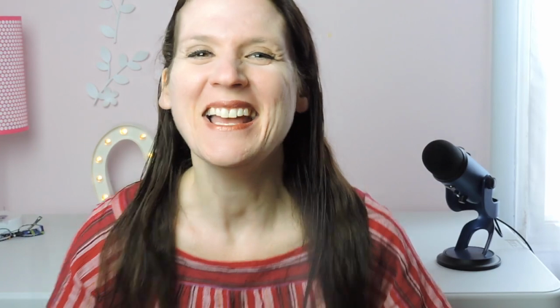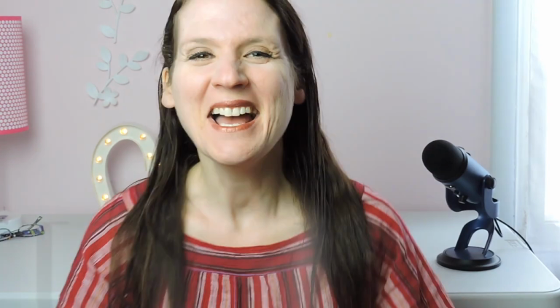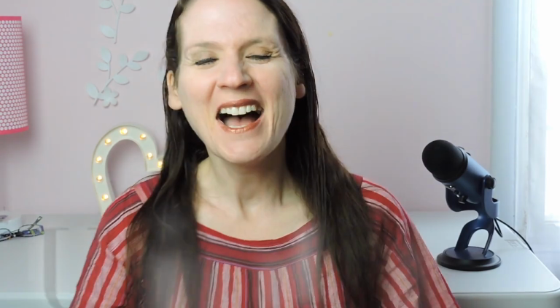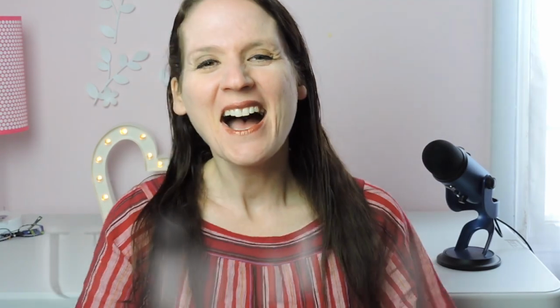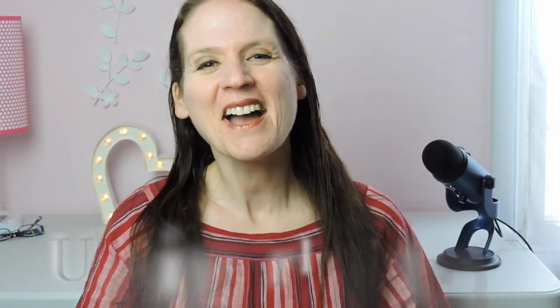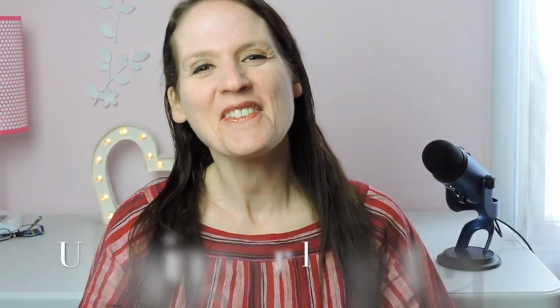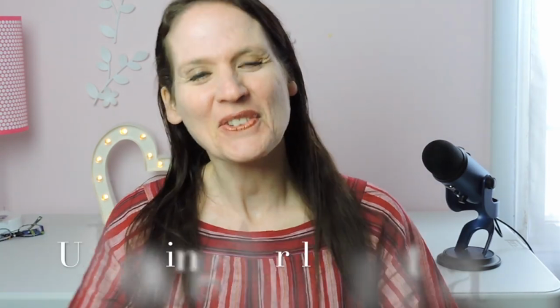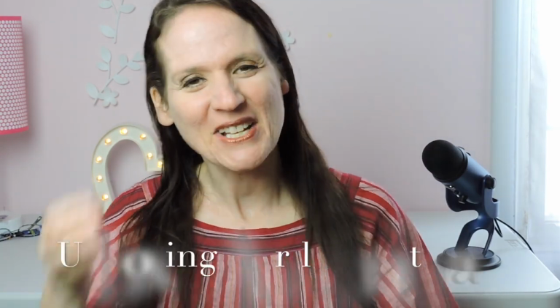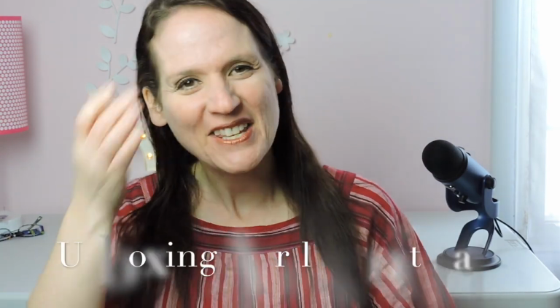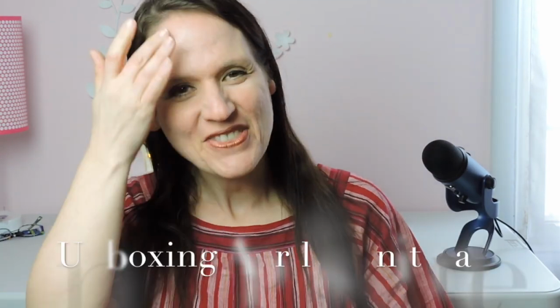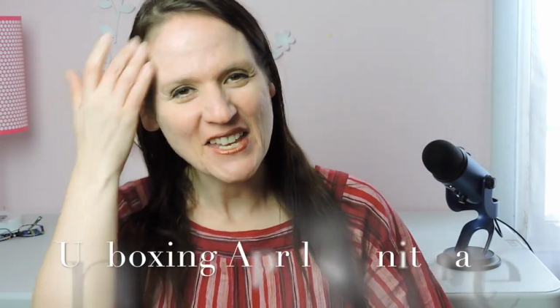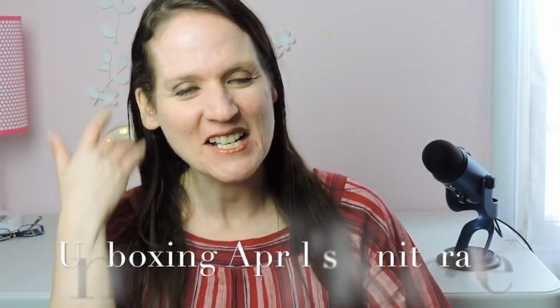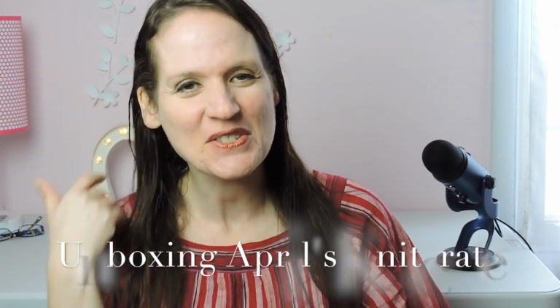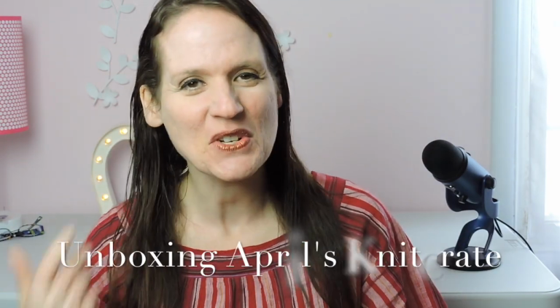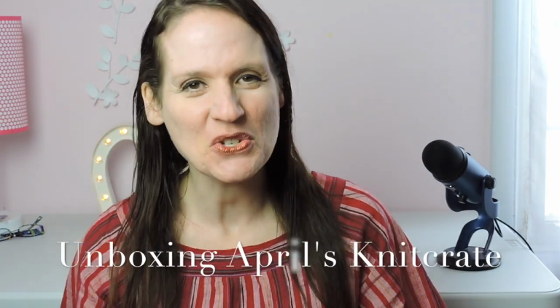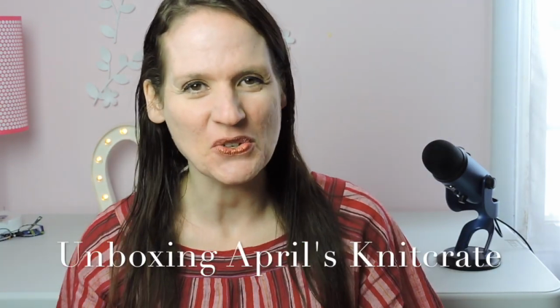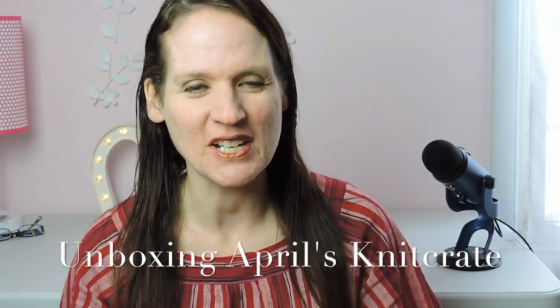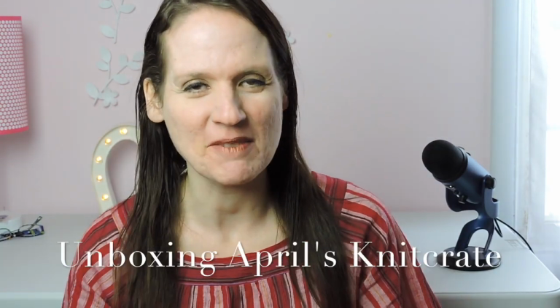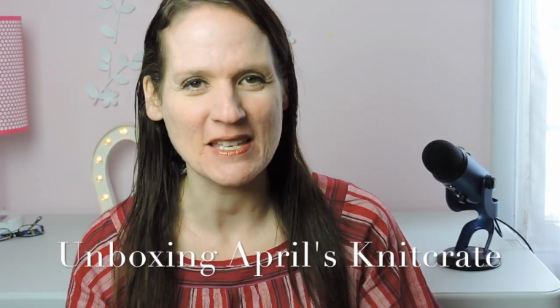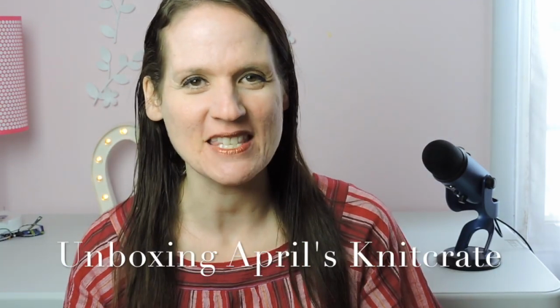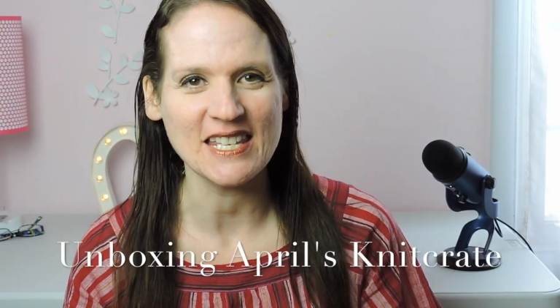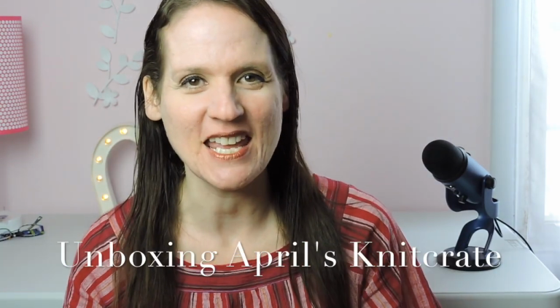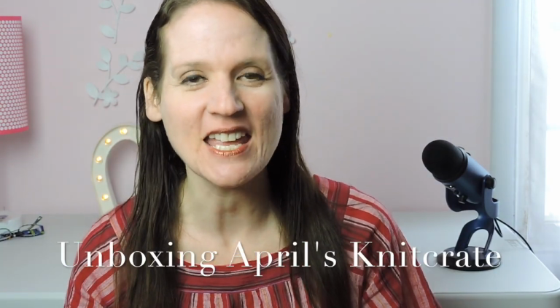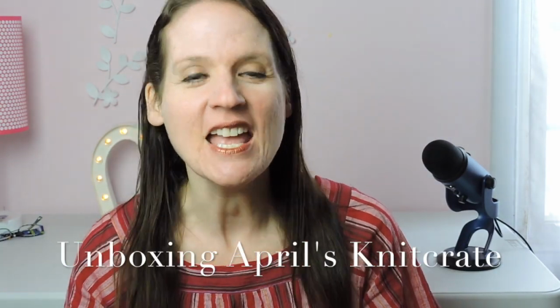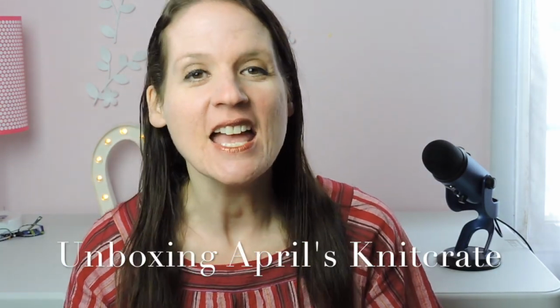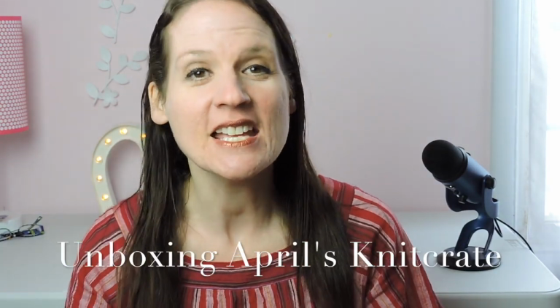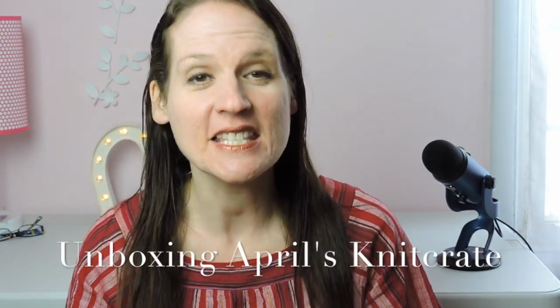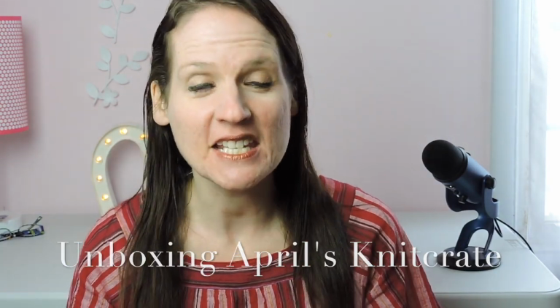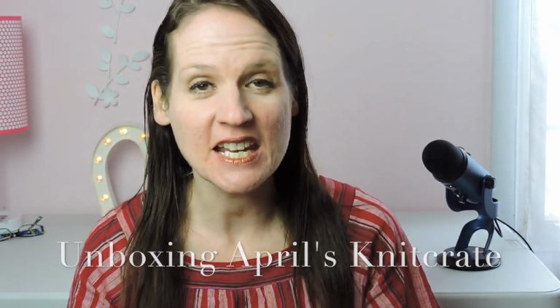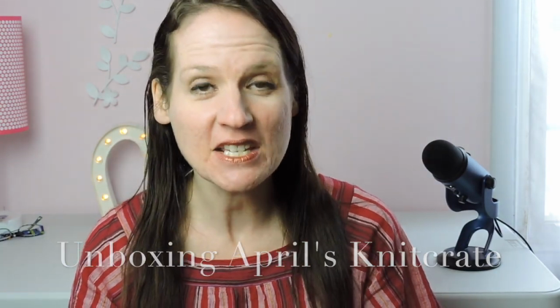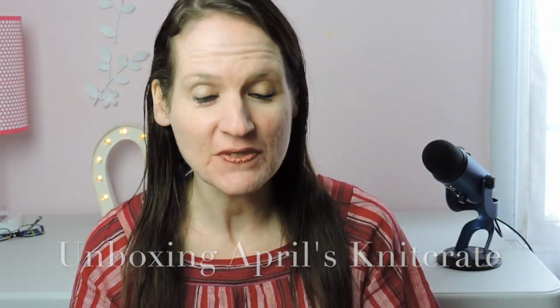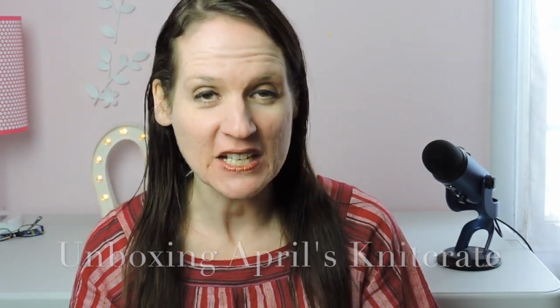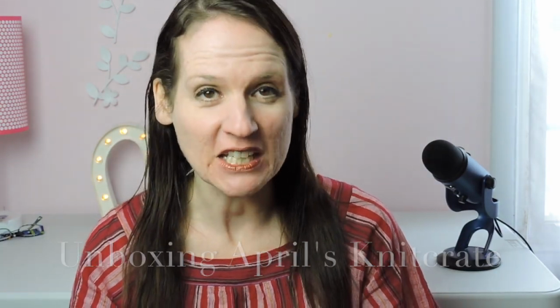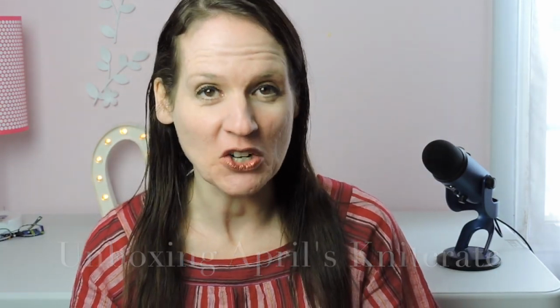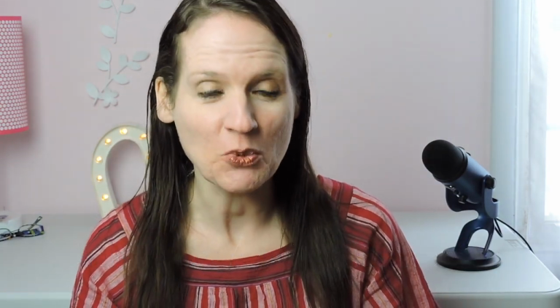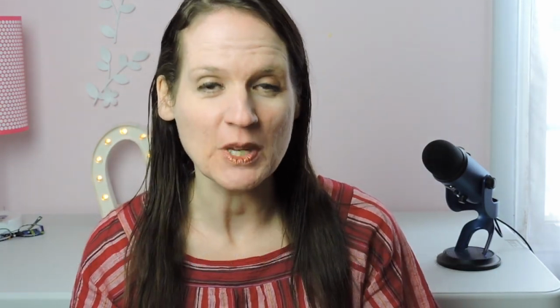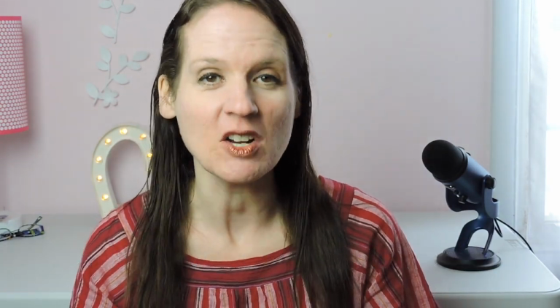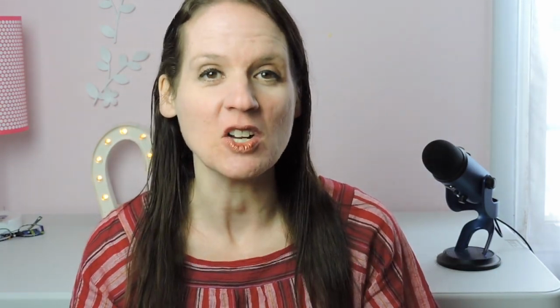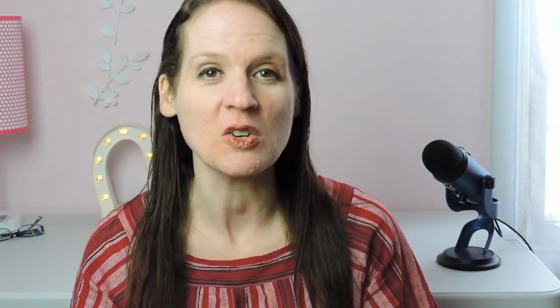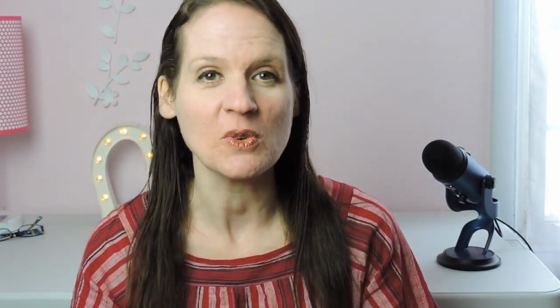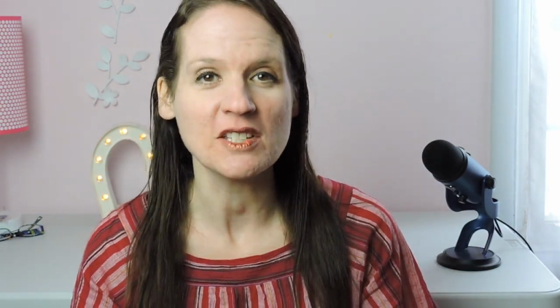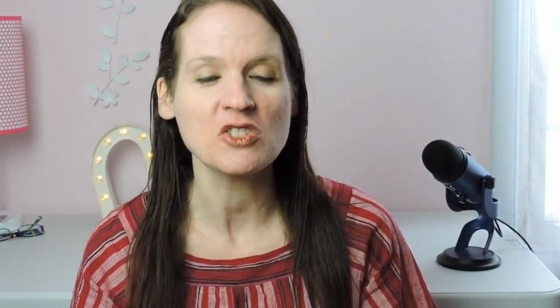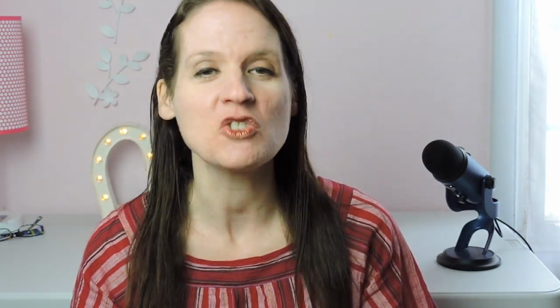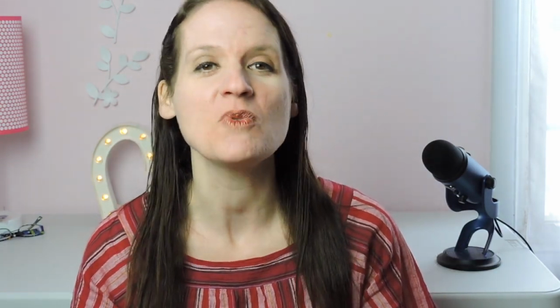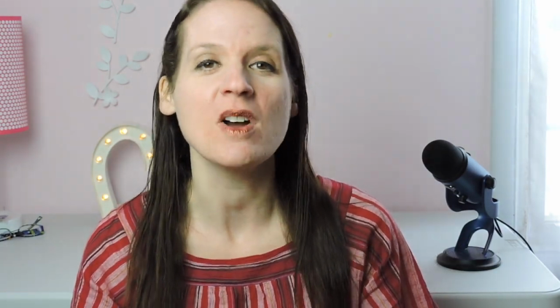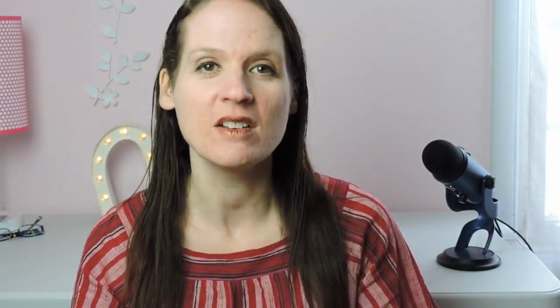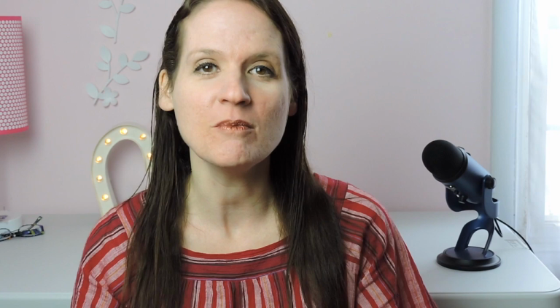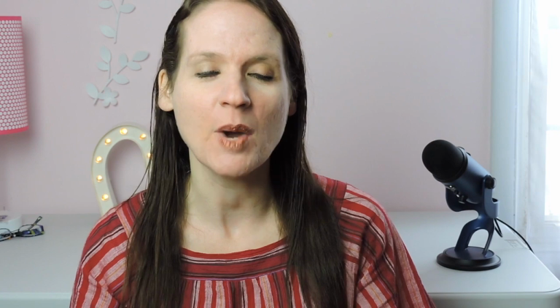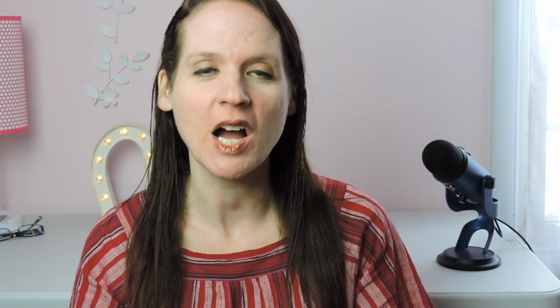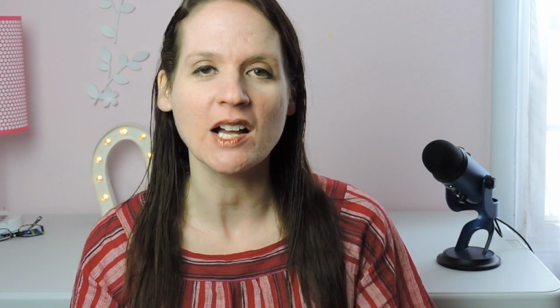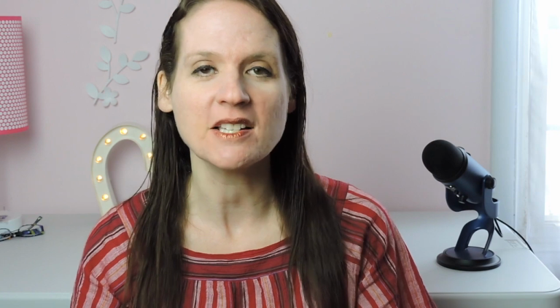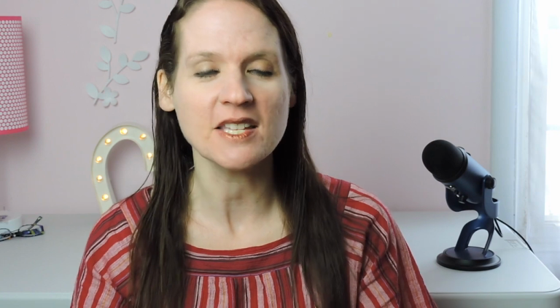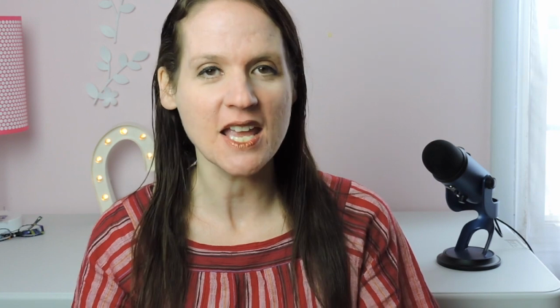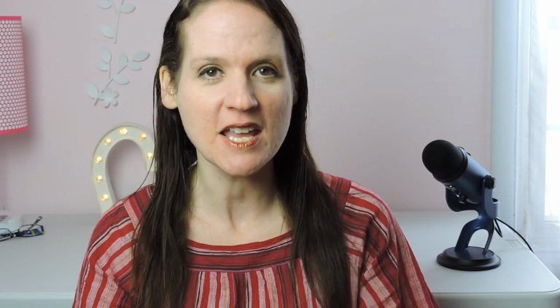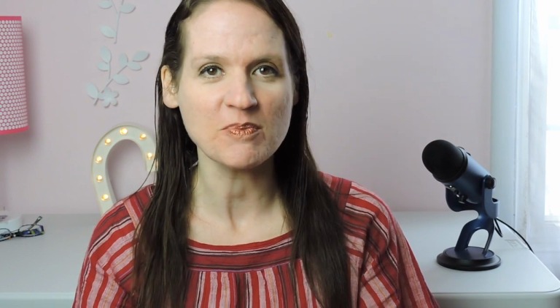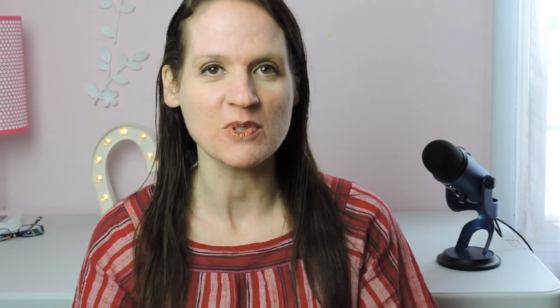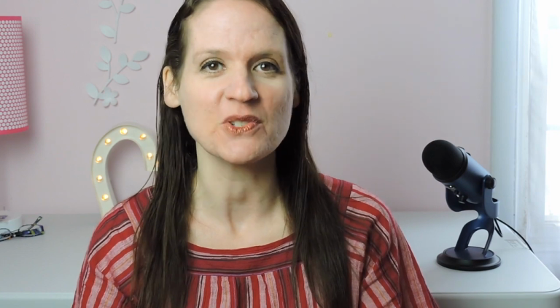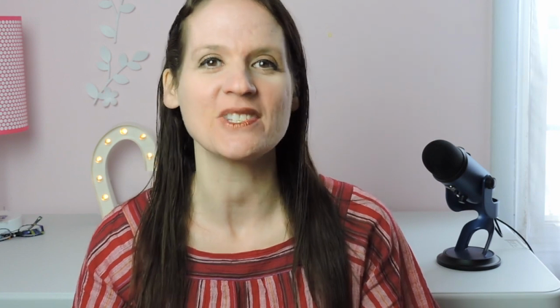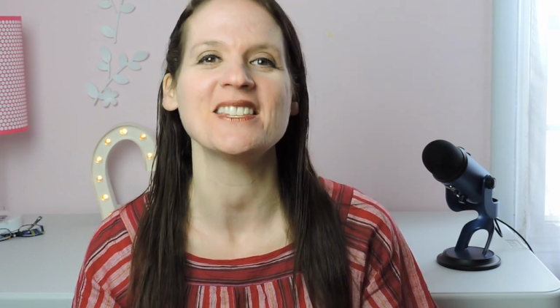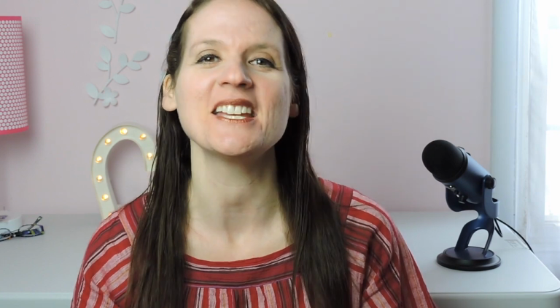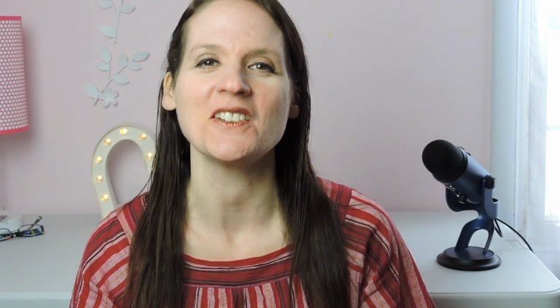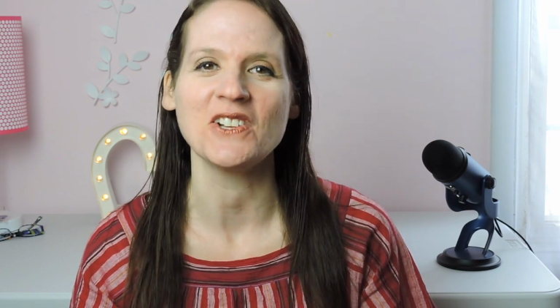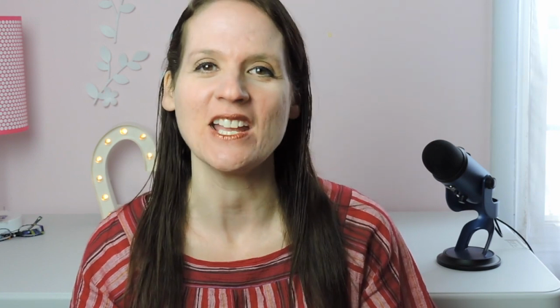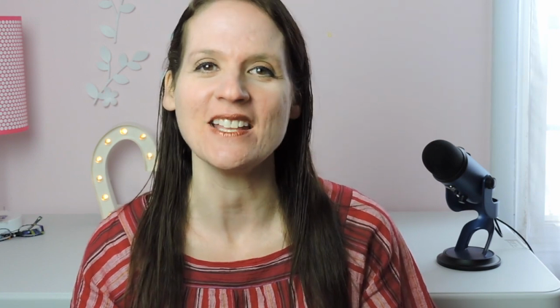Hi everyone! Thanks for joining me today. In today's video we are going to unbox April's KnitCrate.